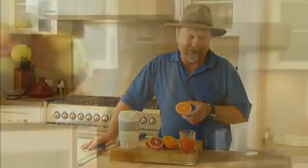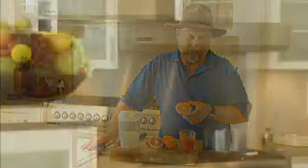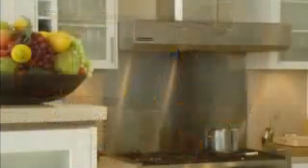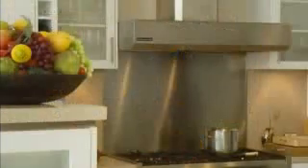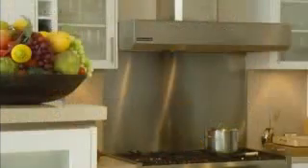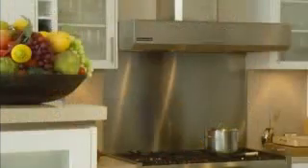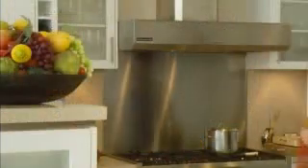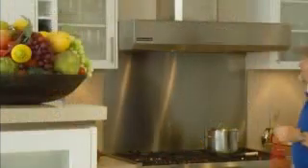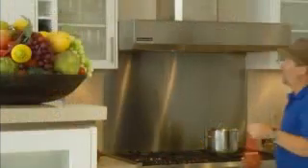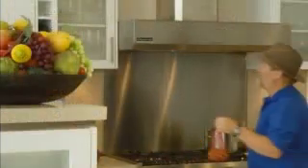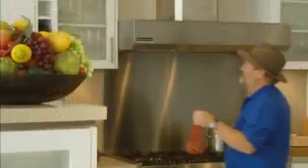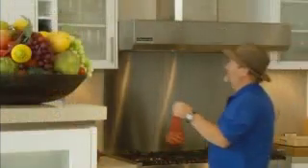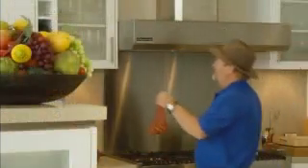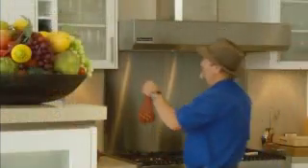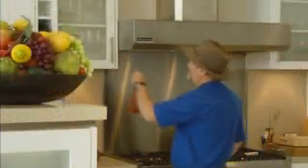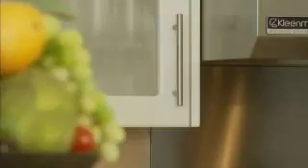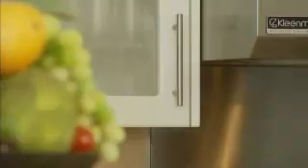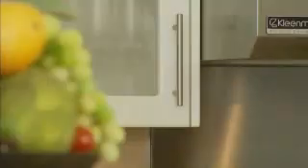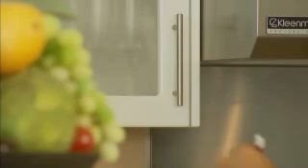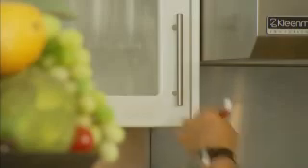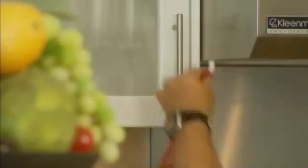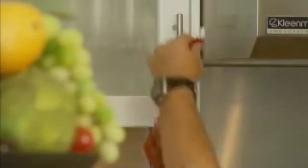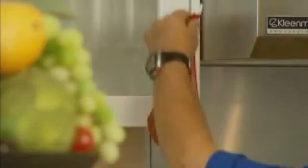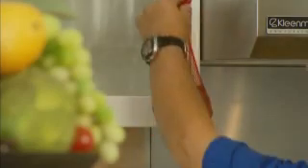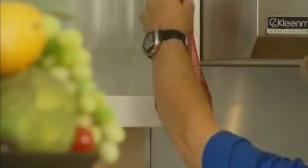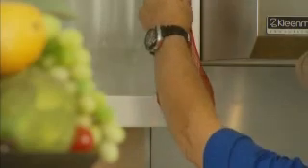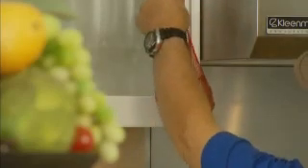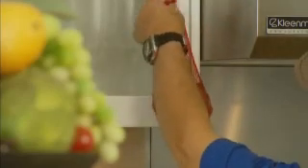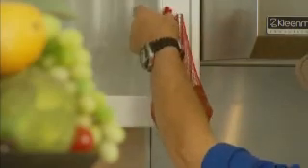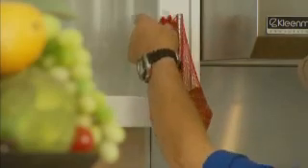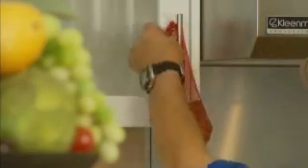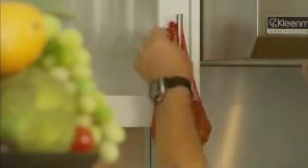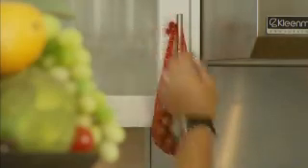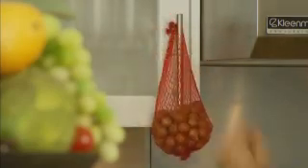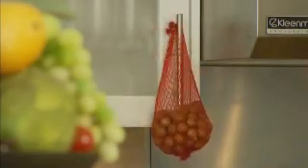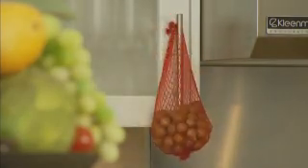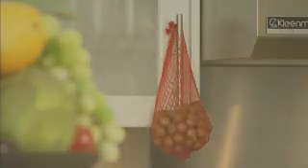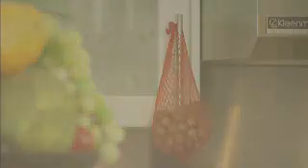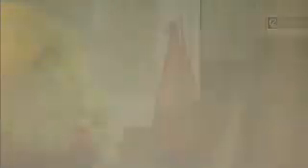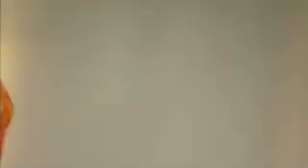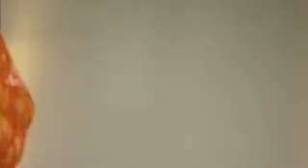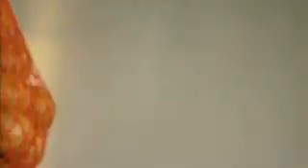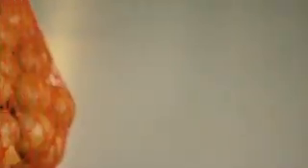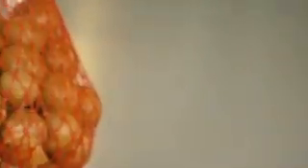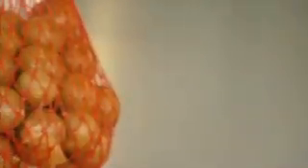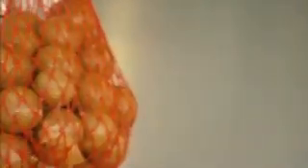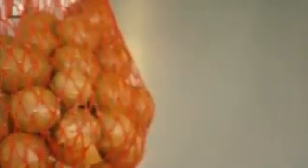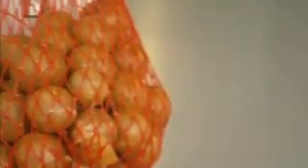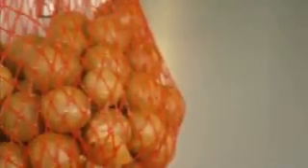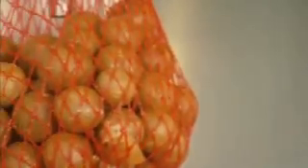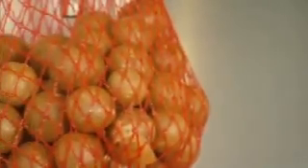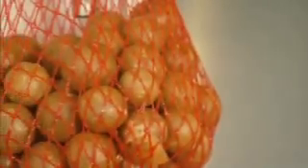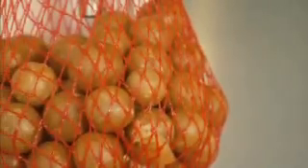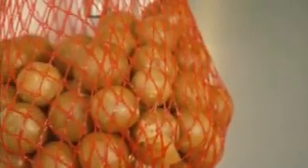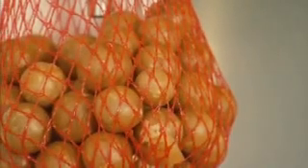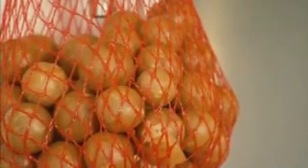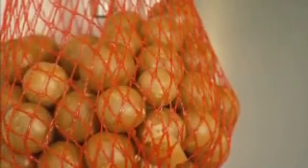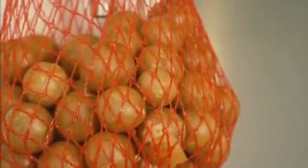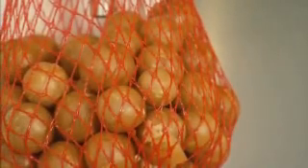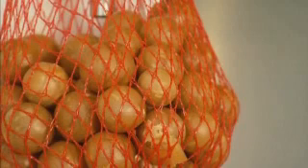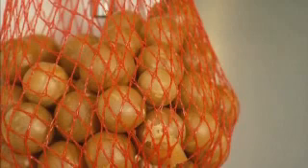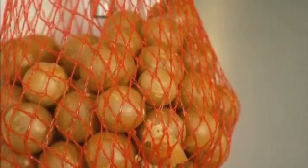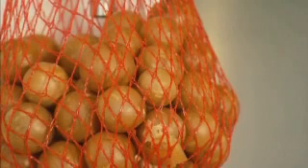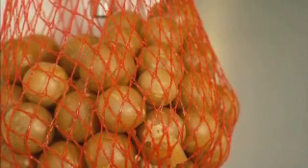Nuts can be stored for months, as long as they're kept in dry locations. Old onion bags are terrific, as they can be hung up.